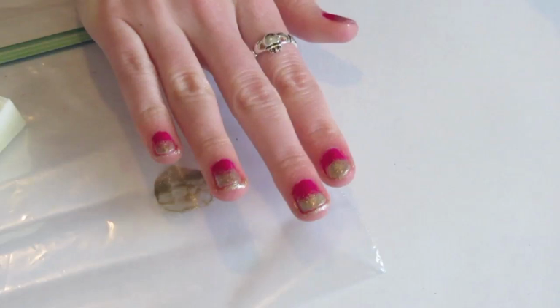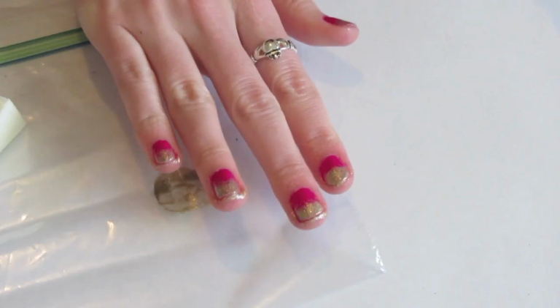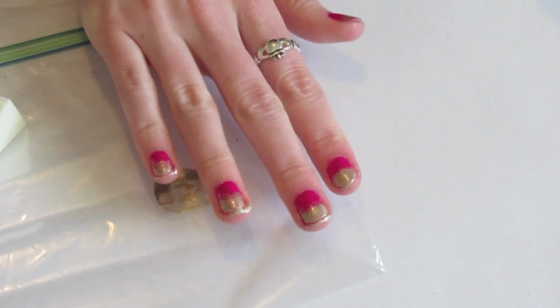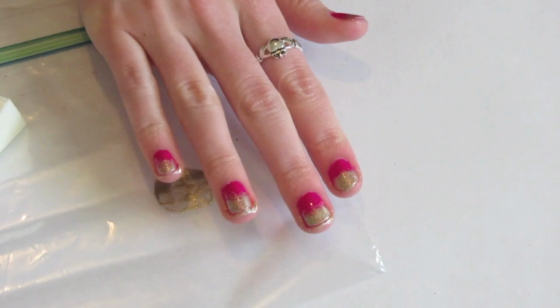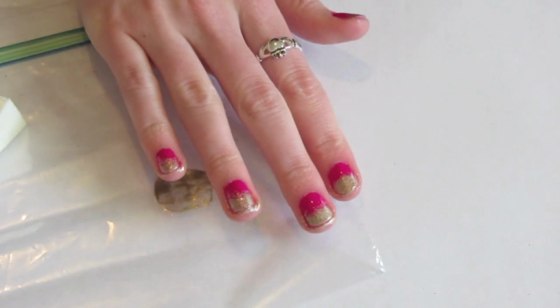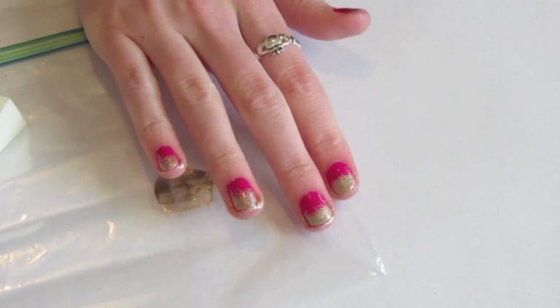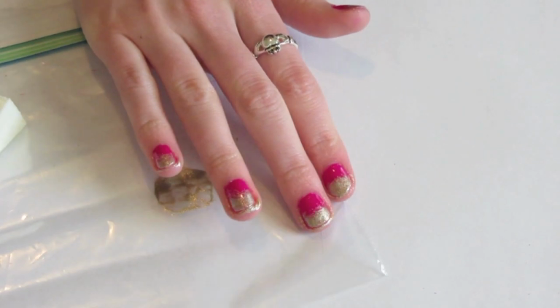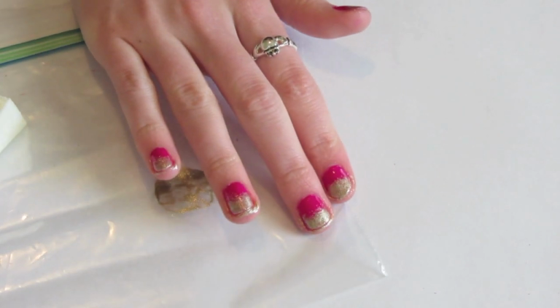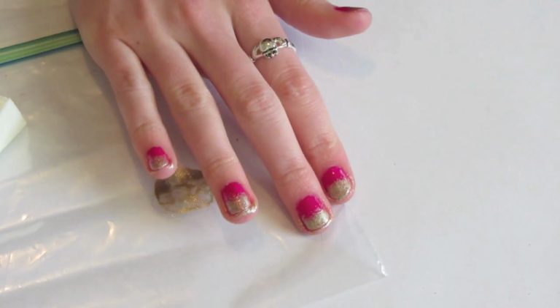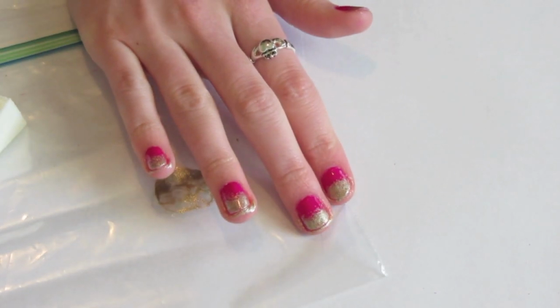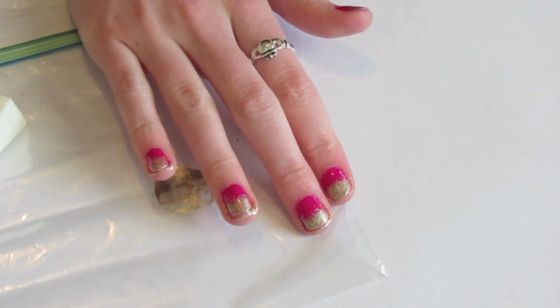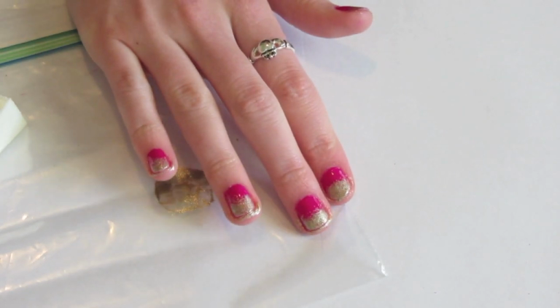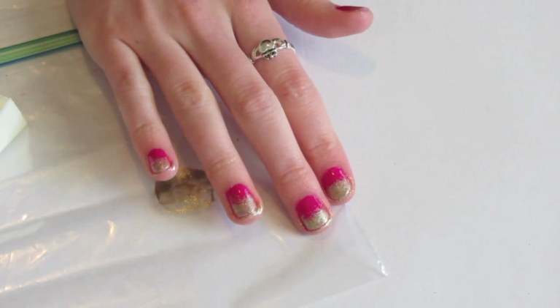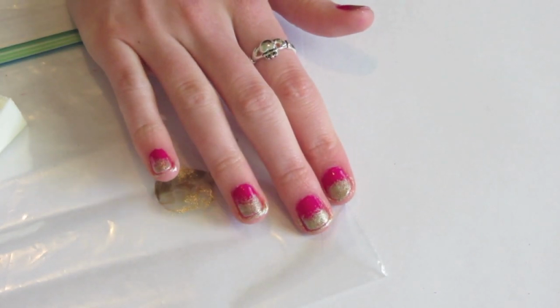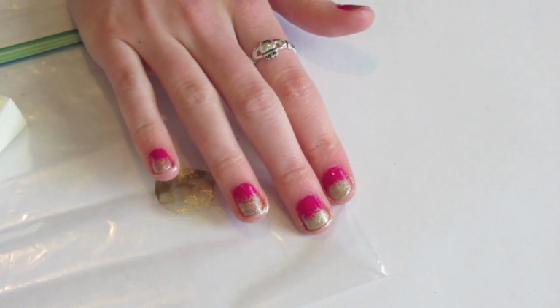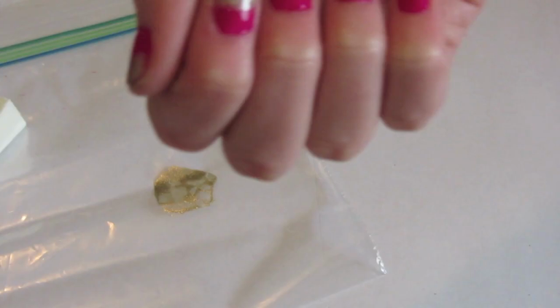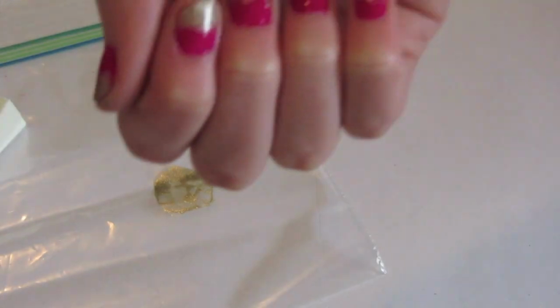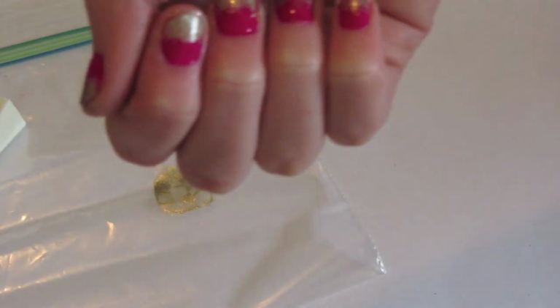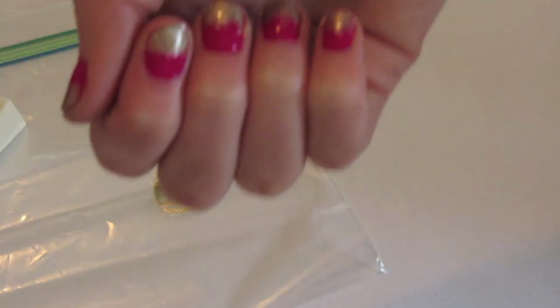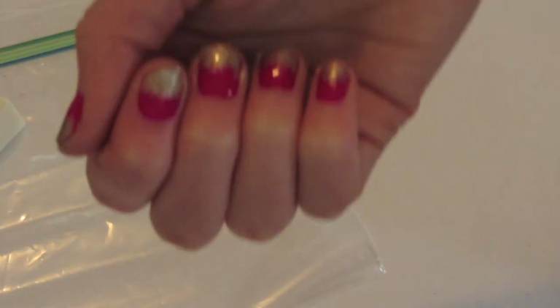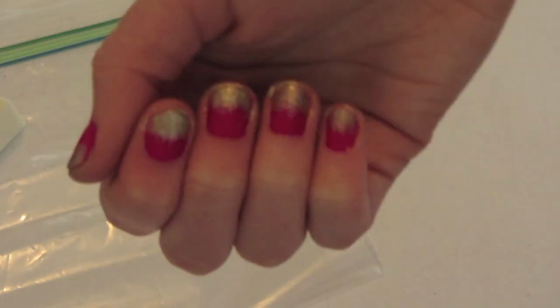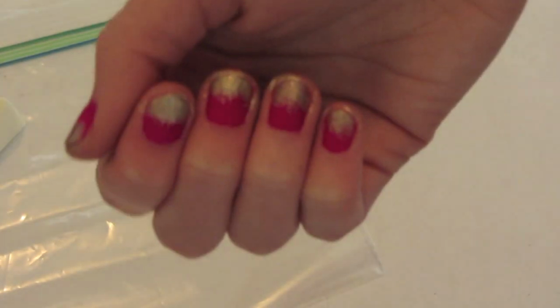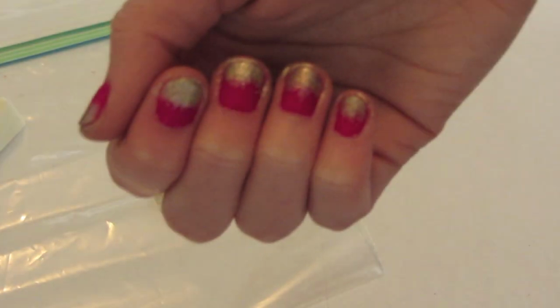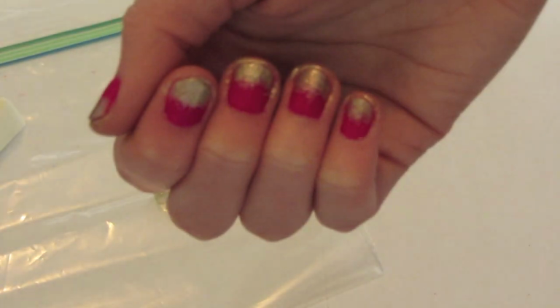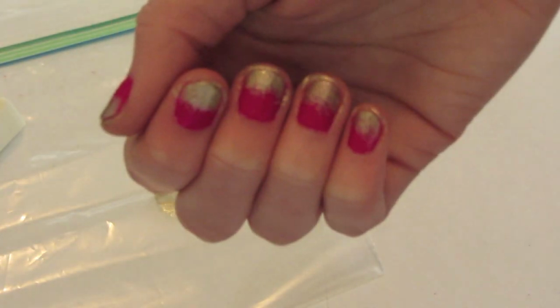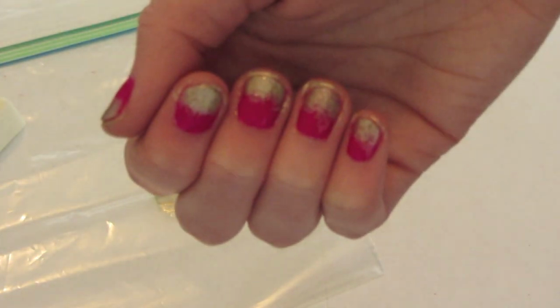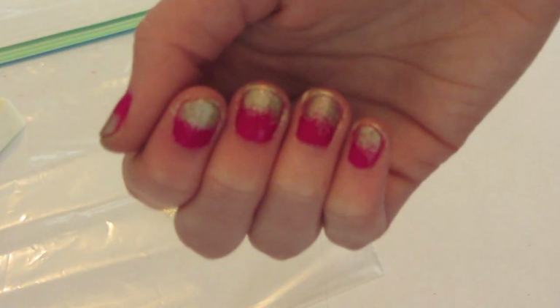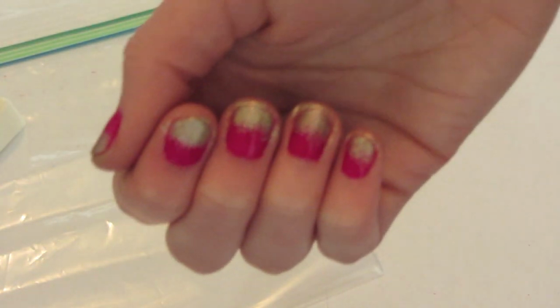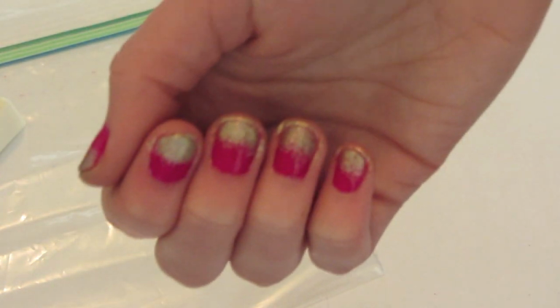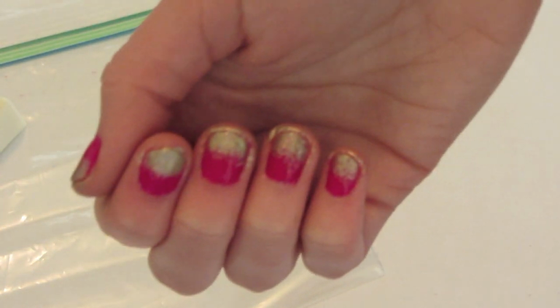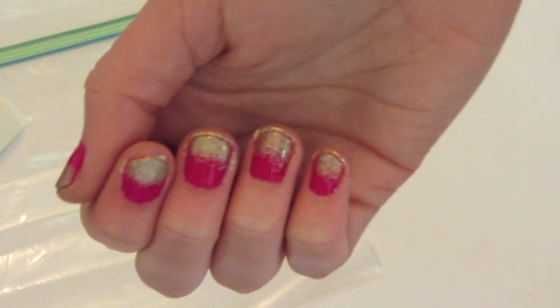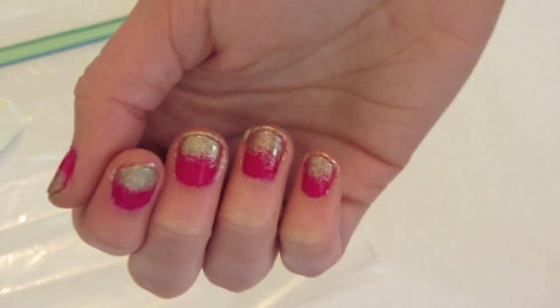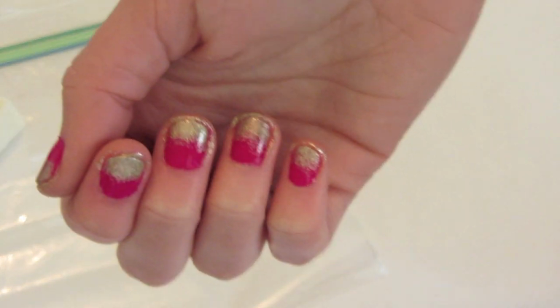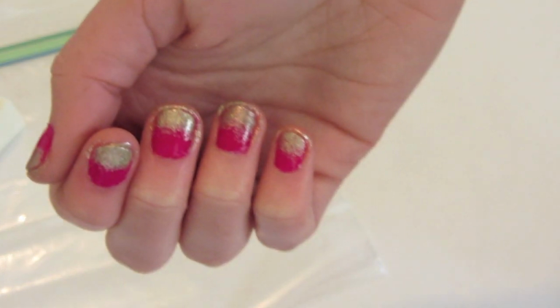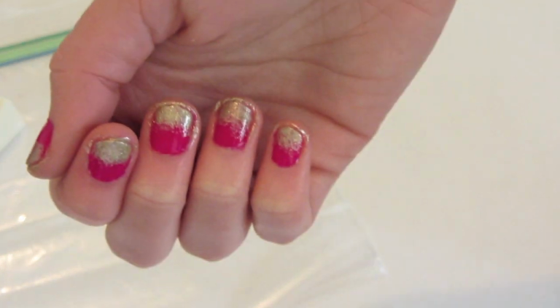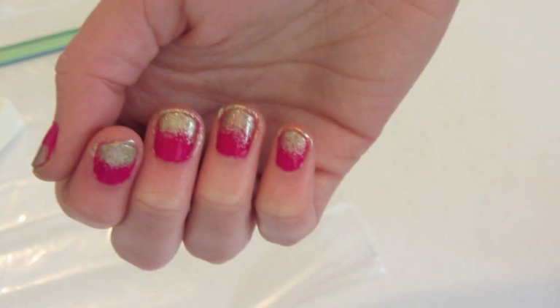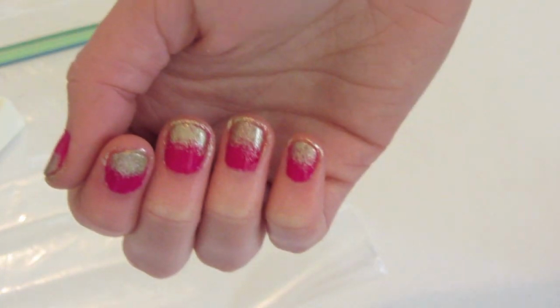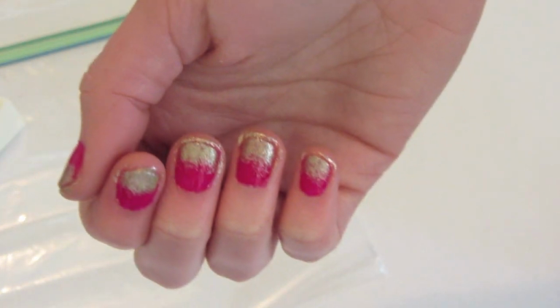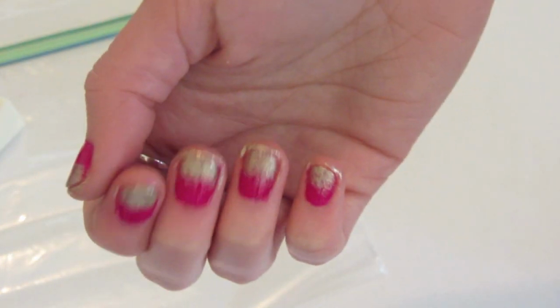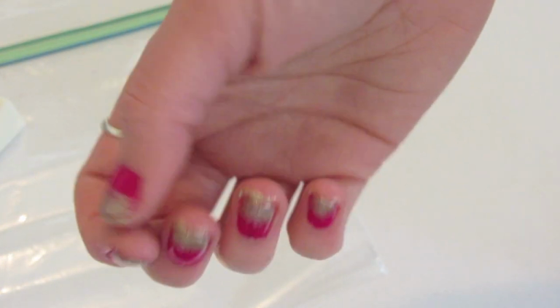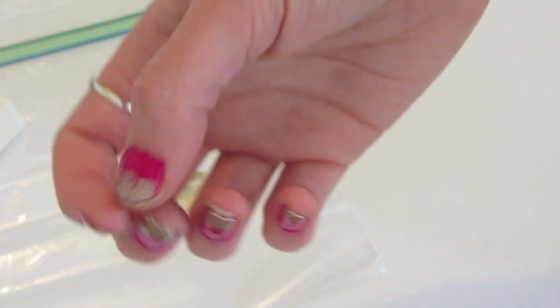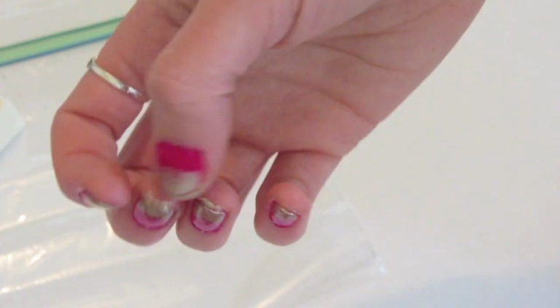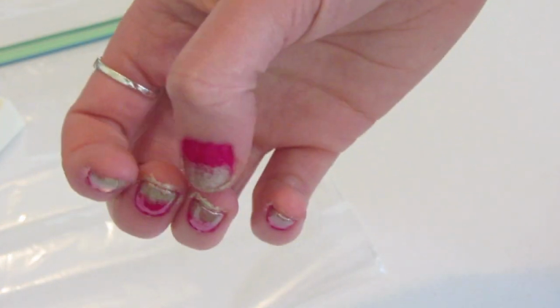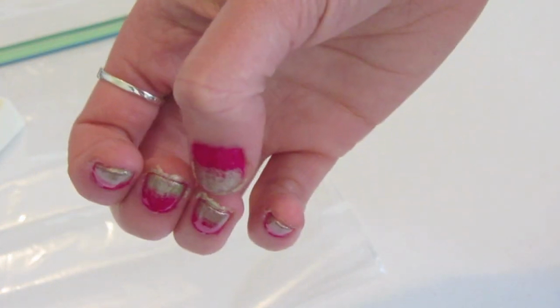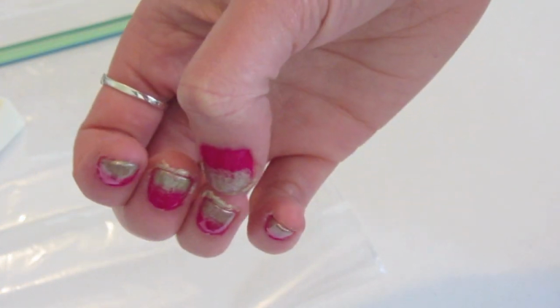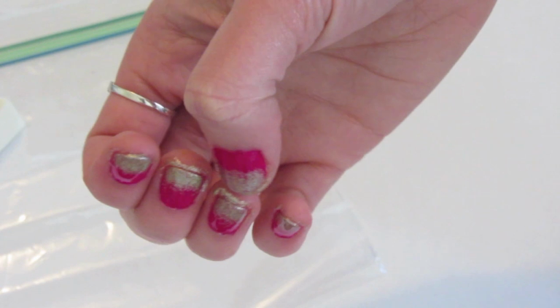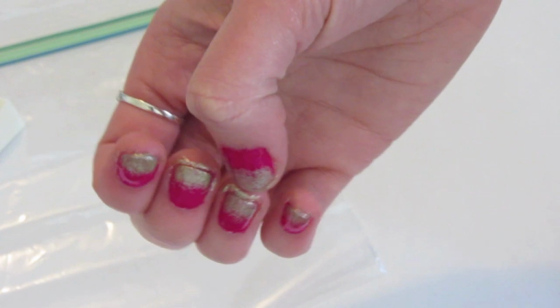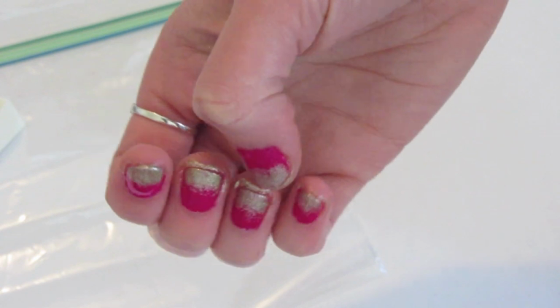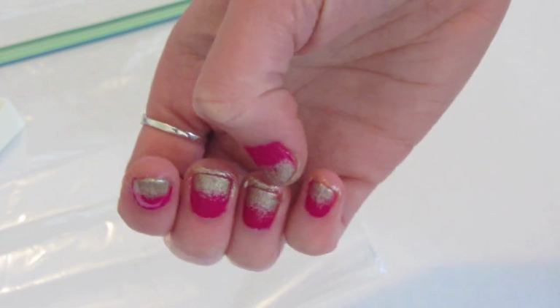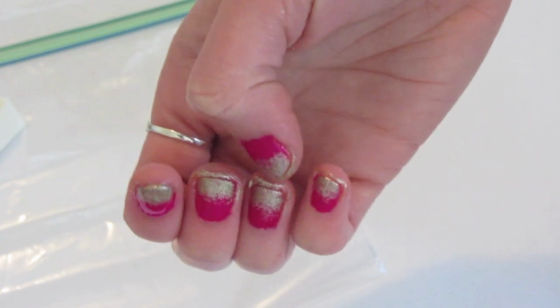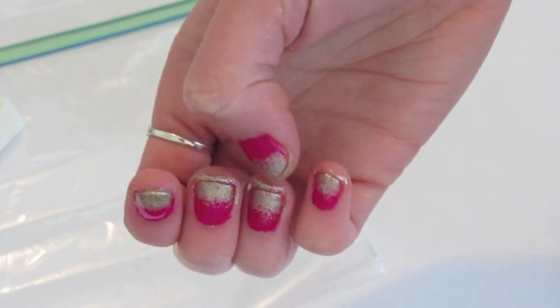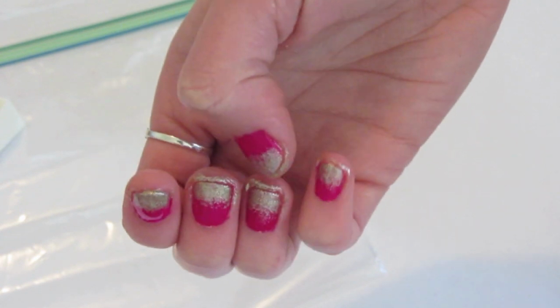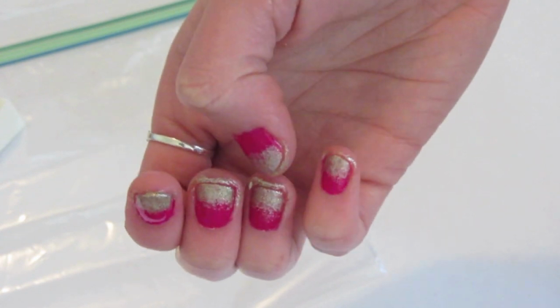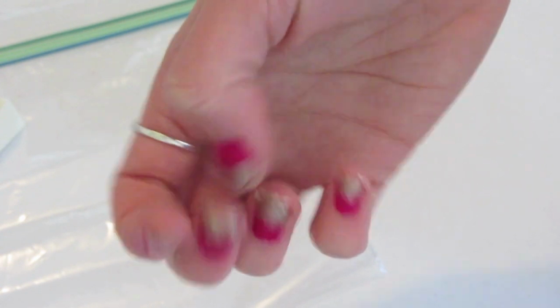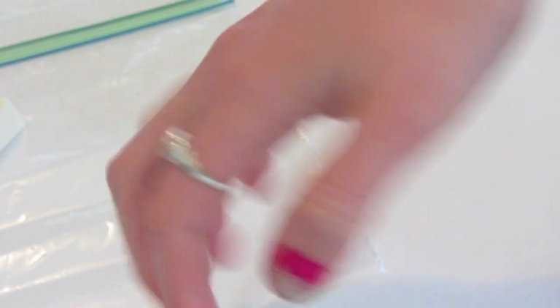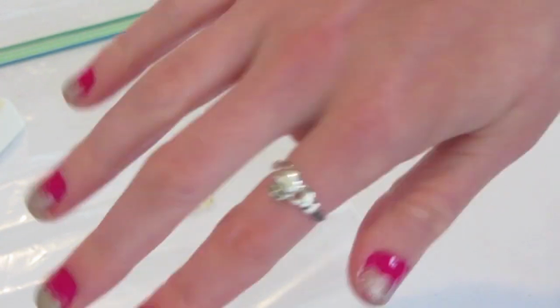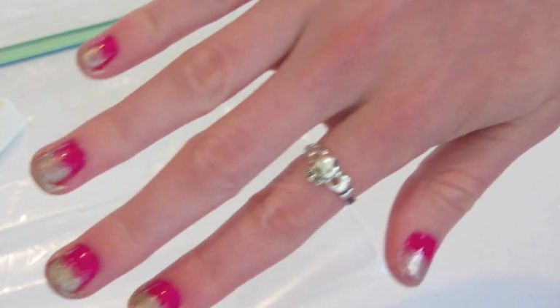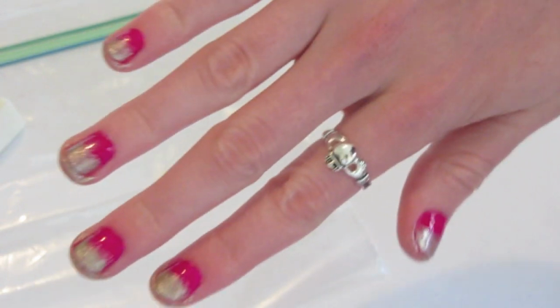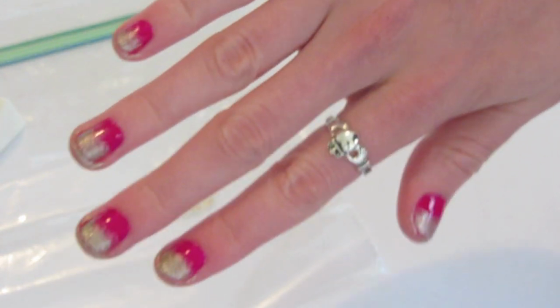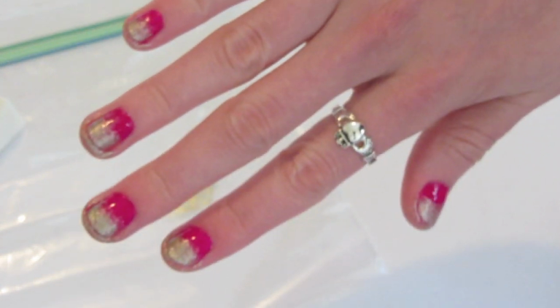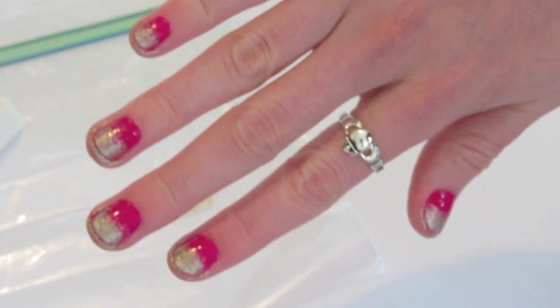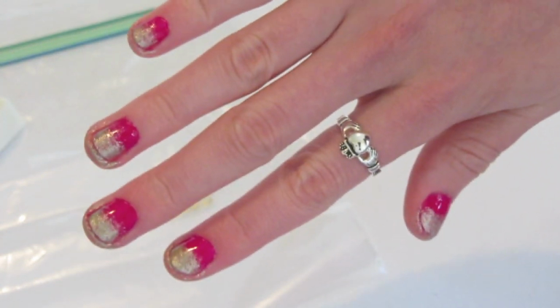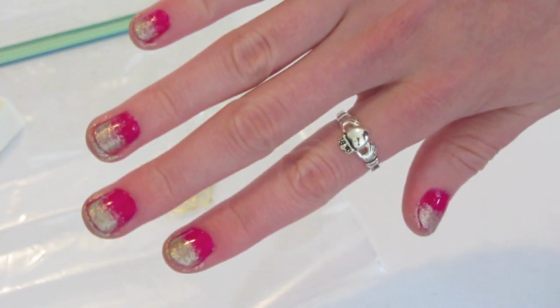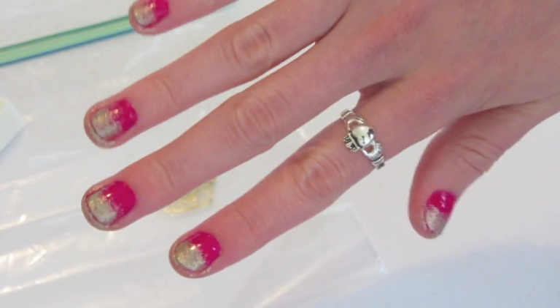Hey everyone! Today I'm going to be showing you how to get these pretty Effie Trinket inspired nails. They're just a pretty bright magenta color with a gold gradient tip.